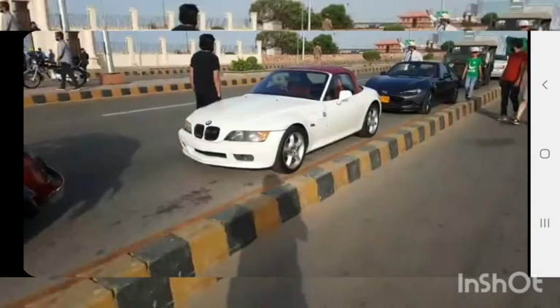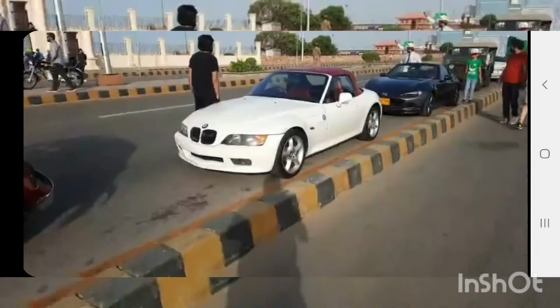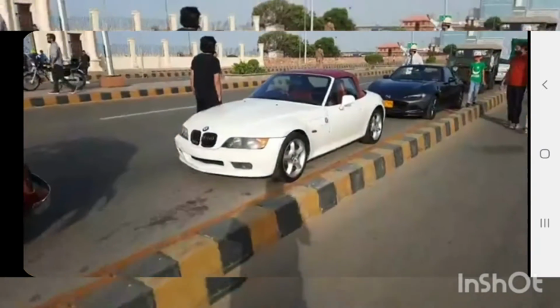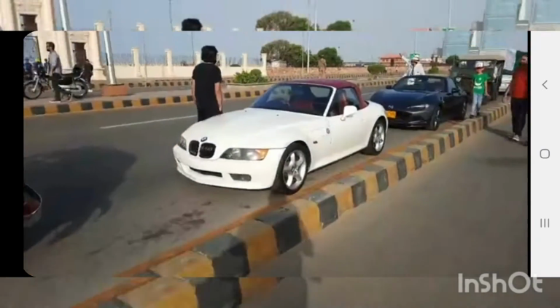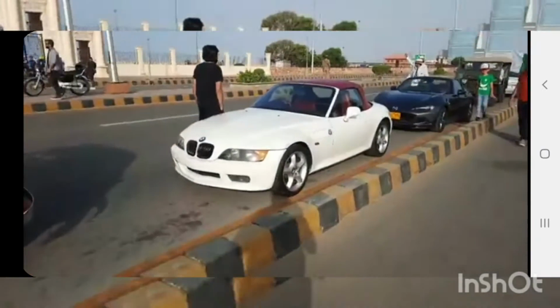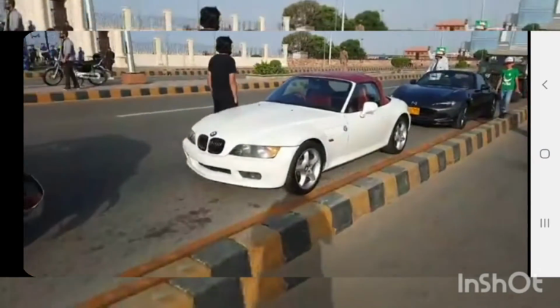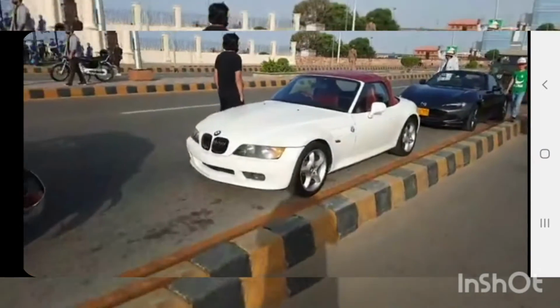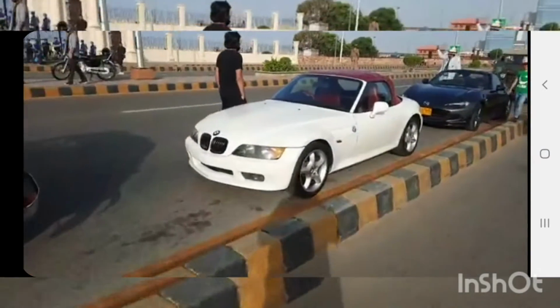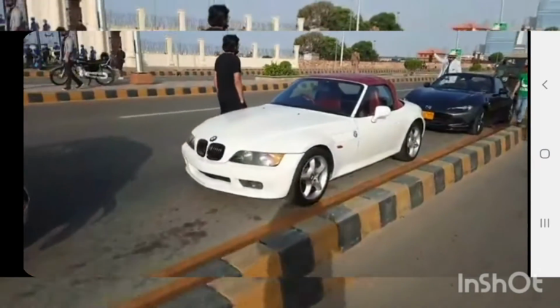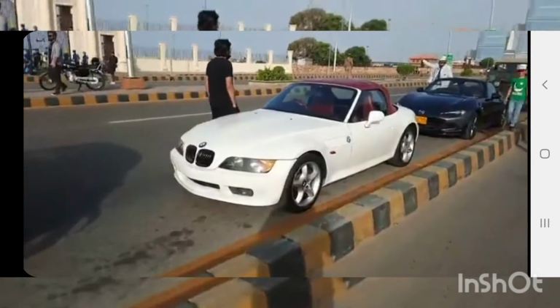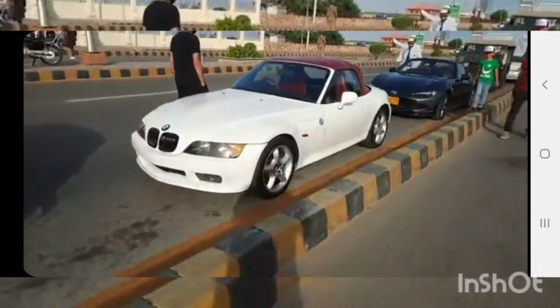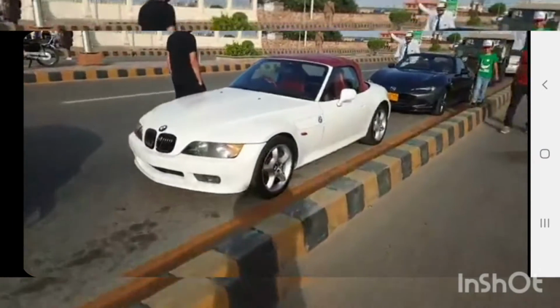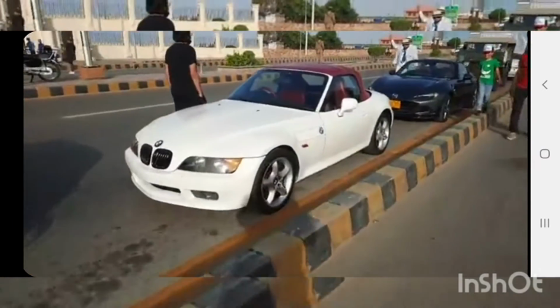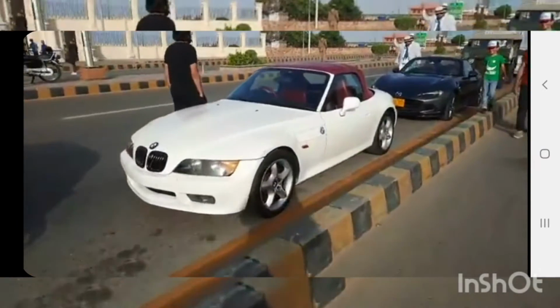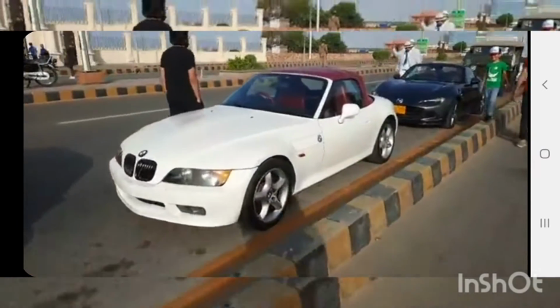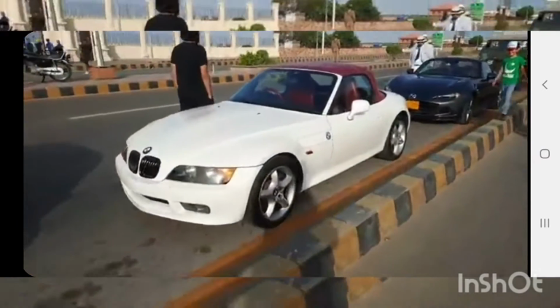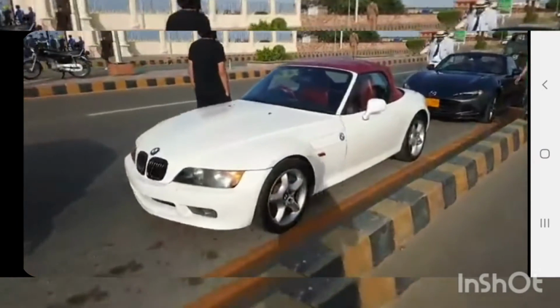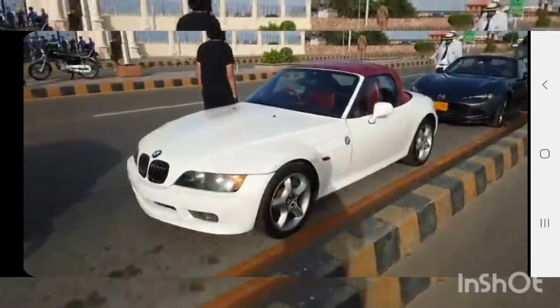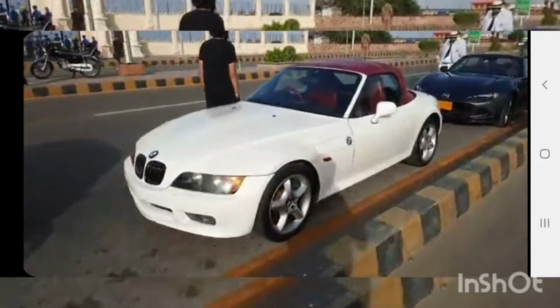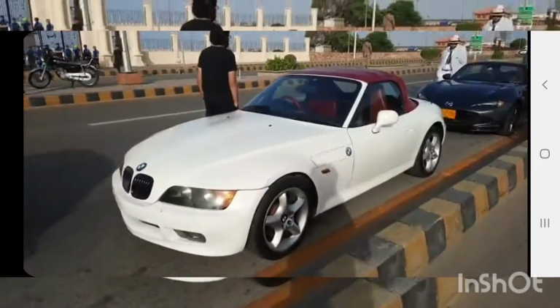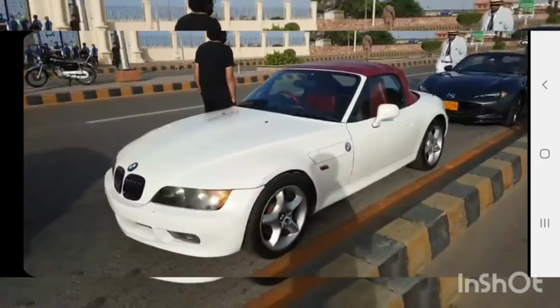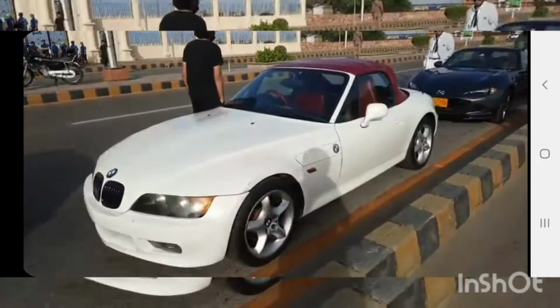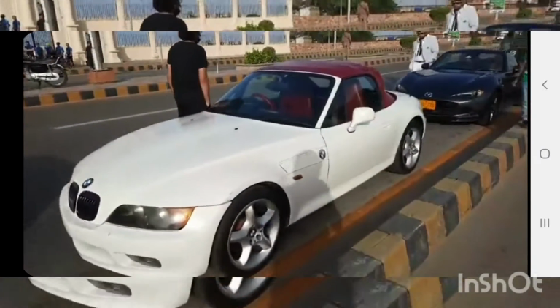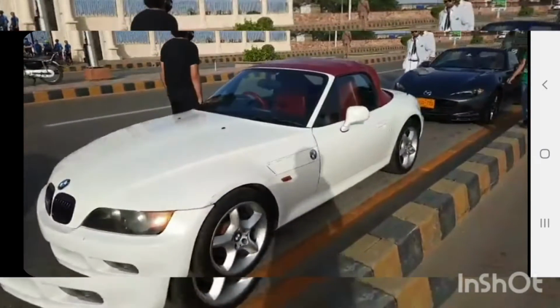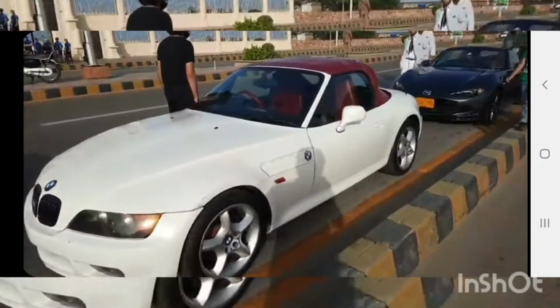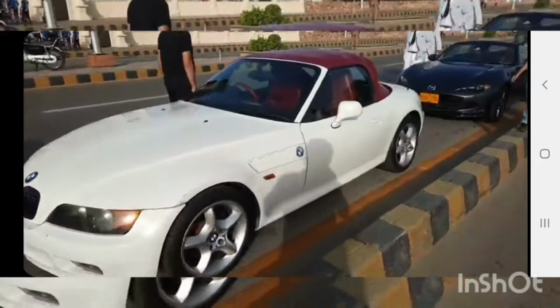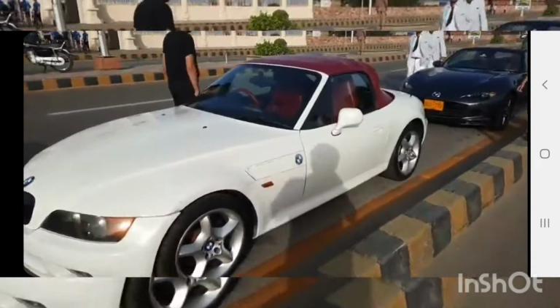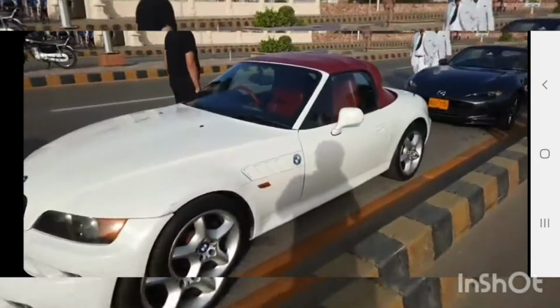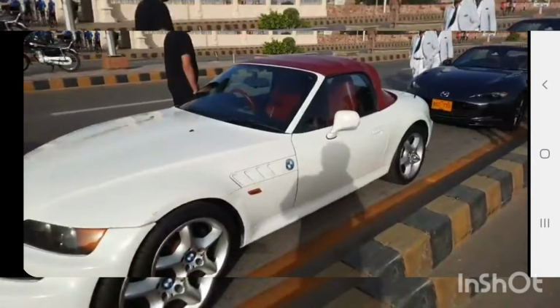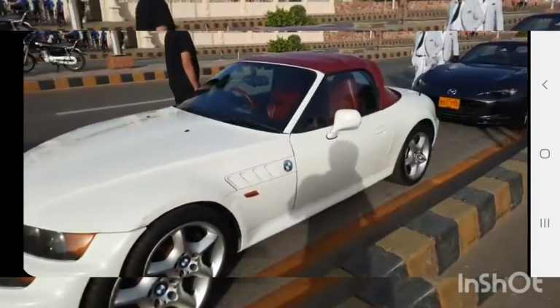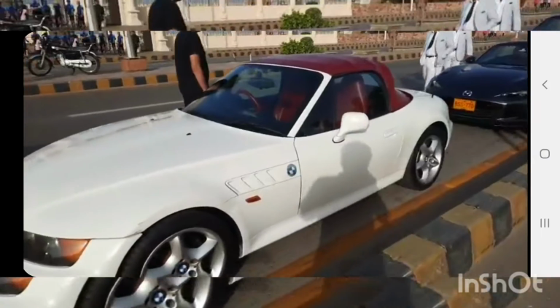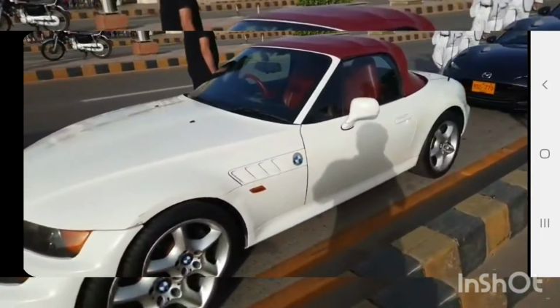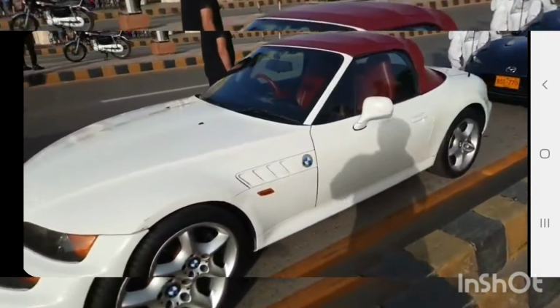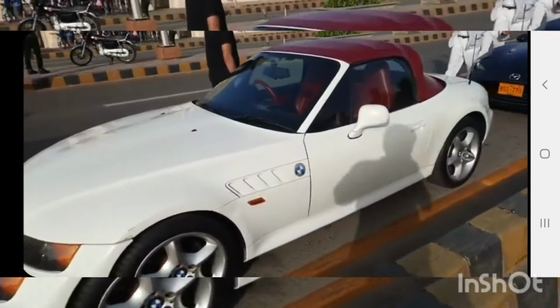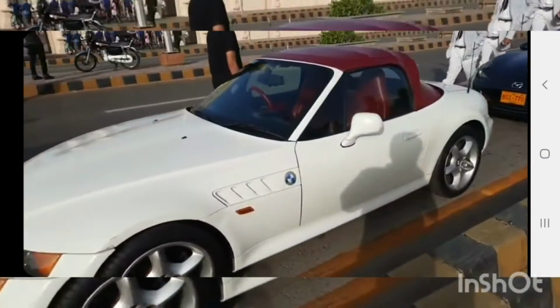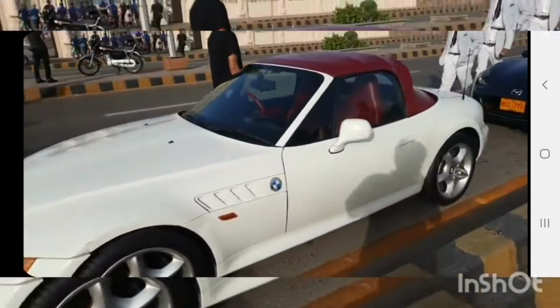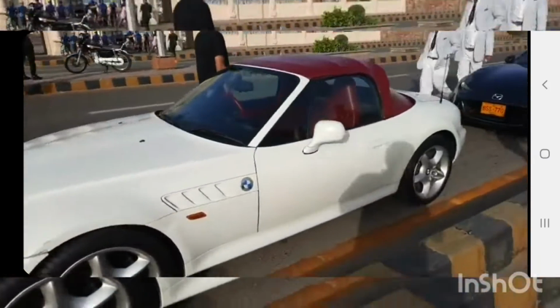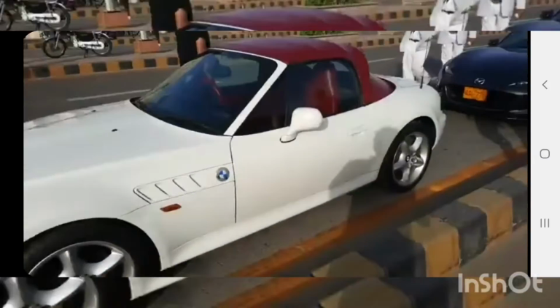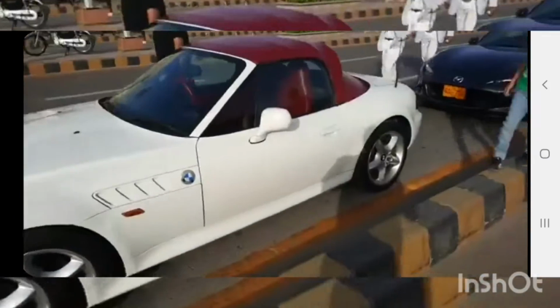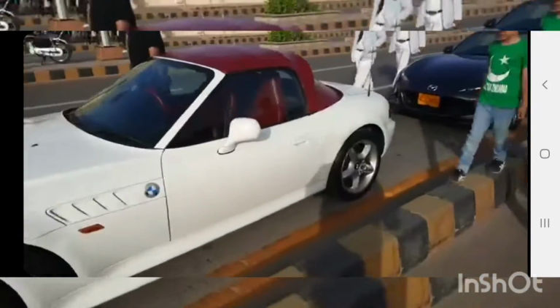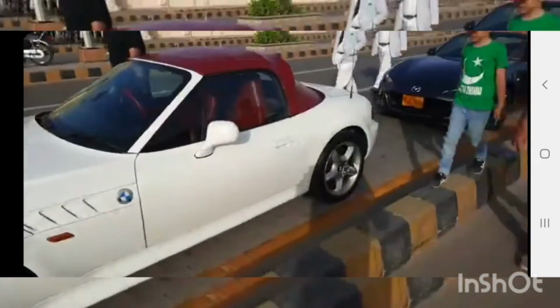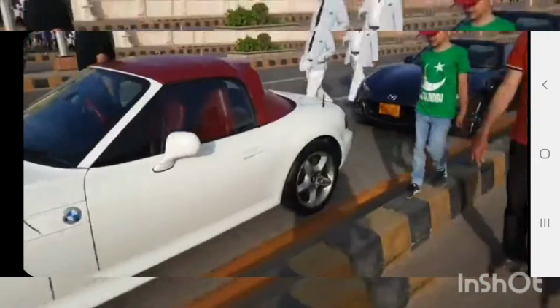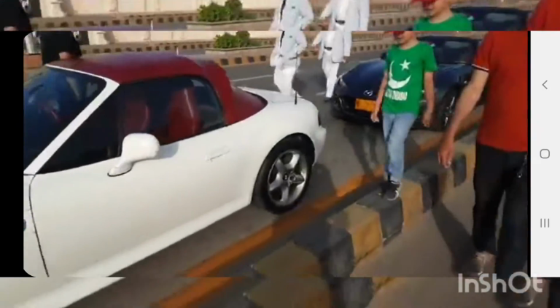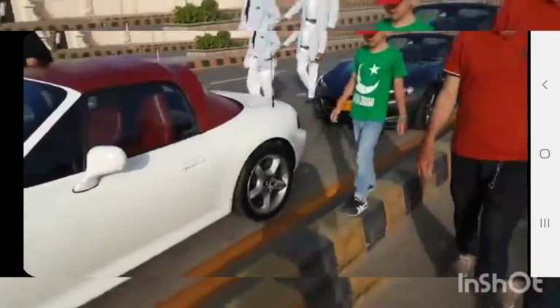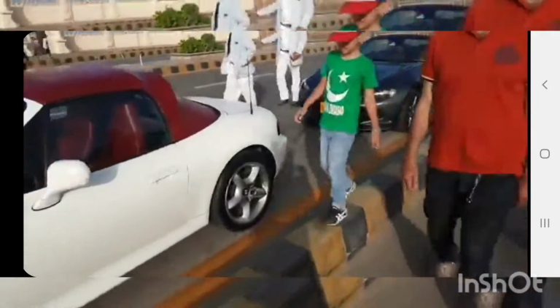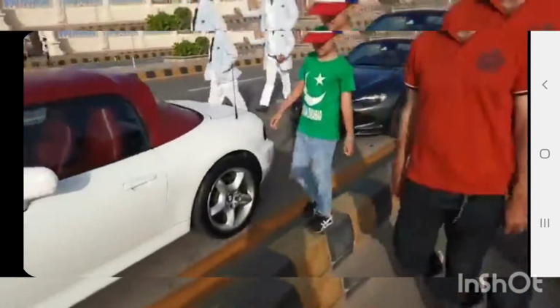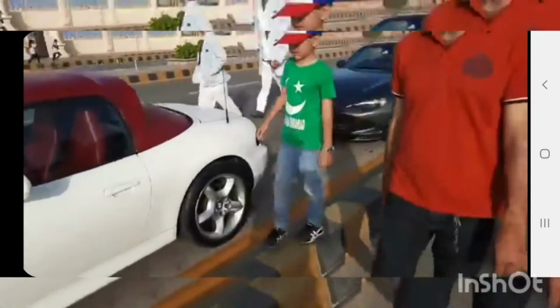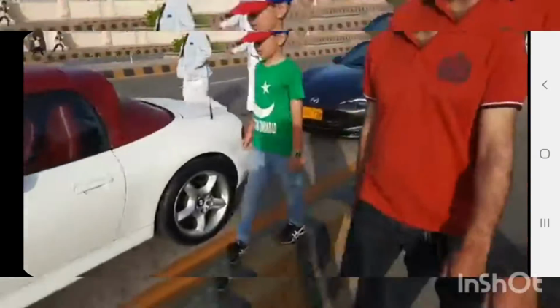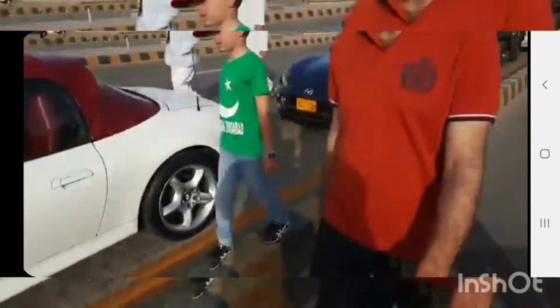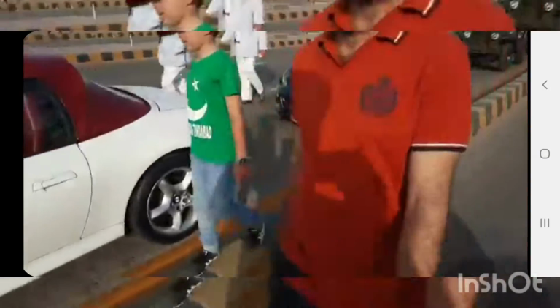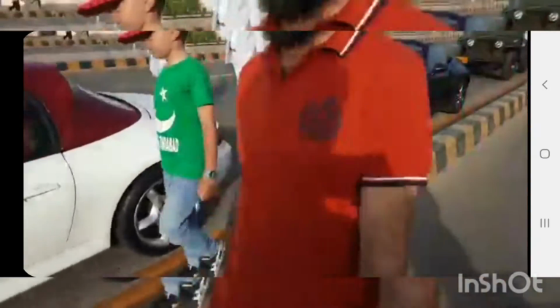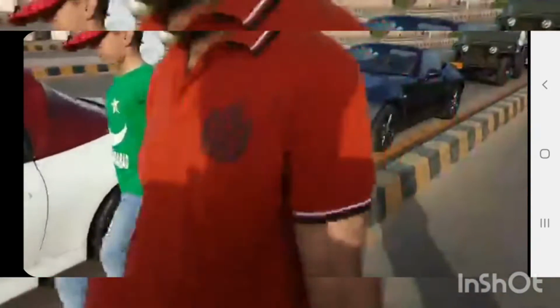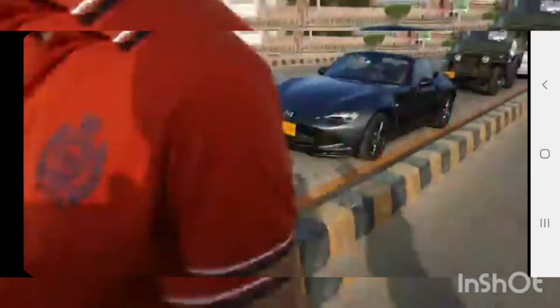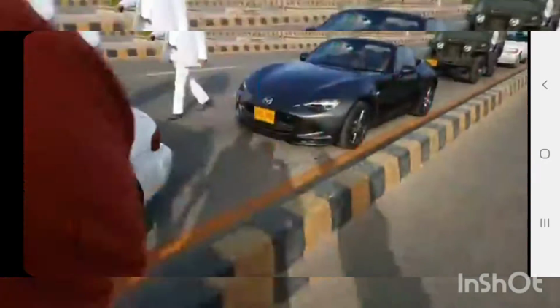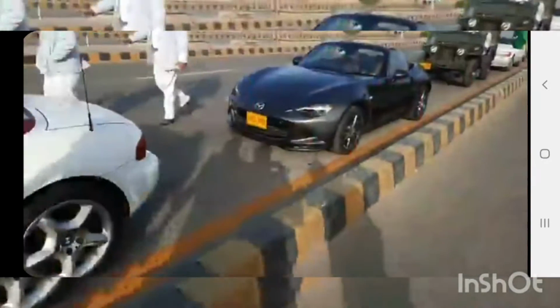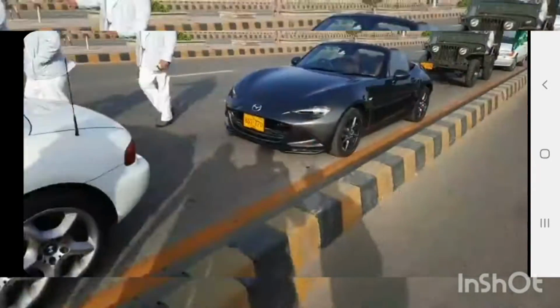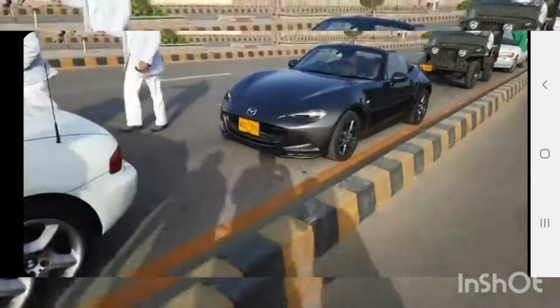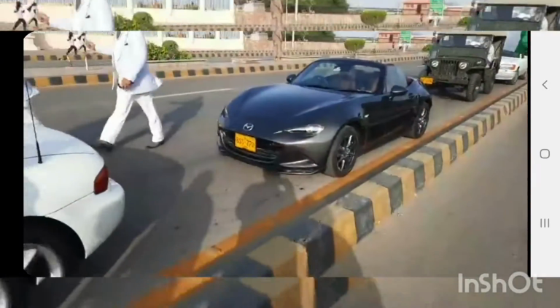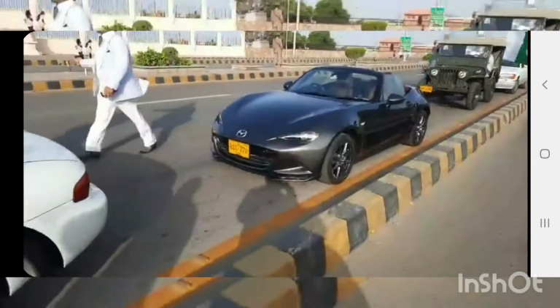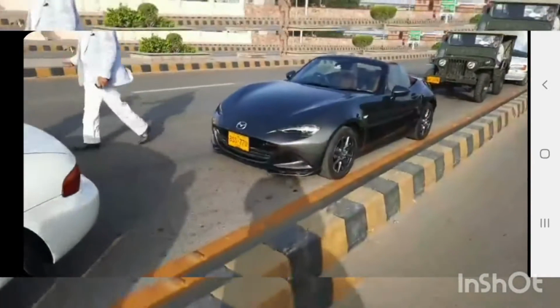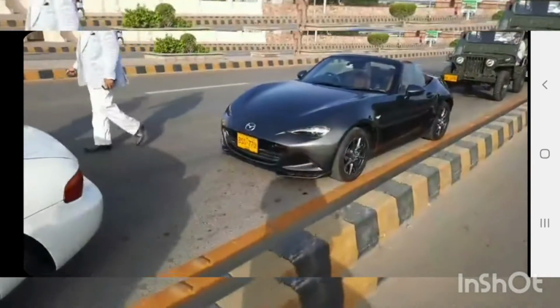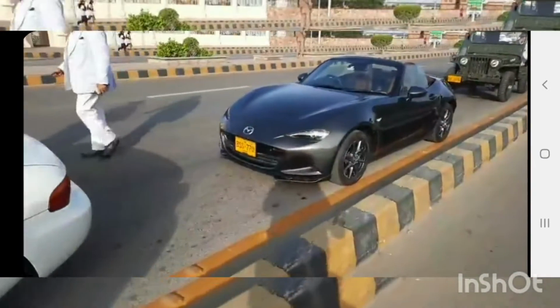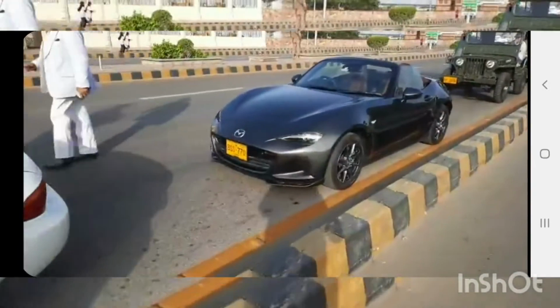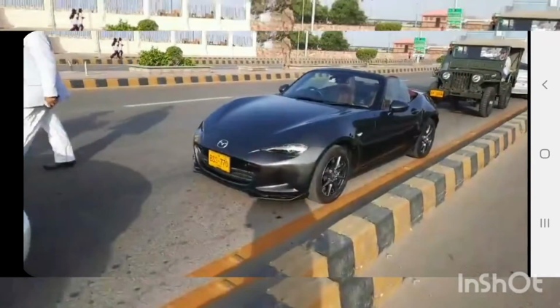Looks like some BMW — I'm not sure, Z or some CDs. This is Mazda.